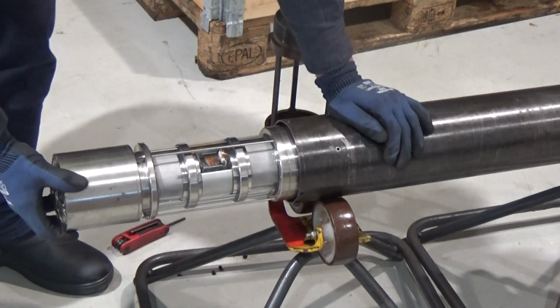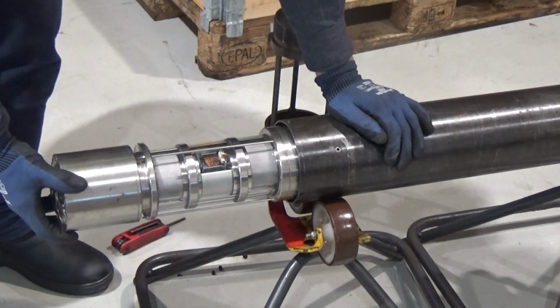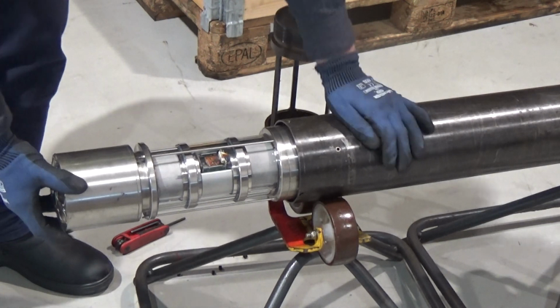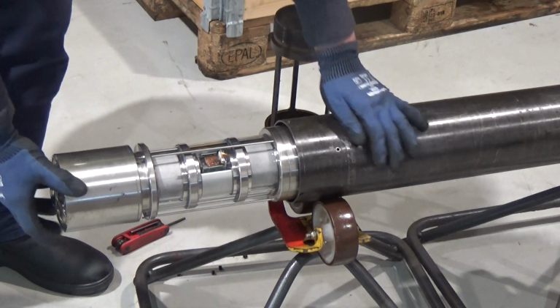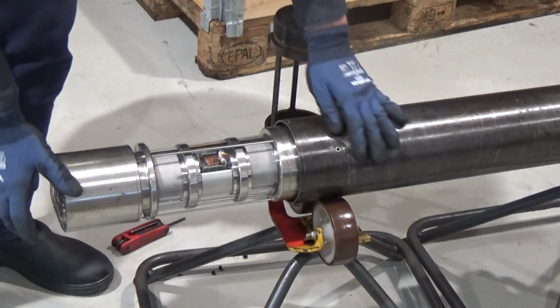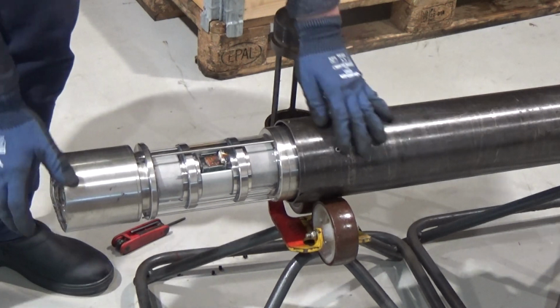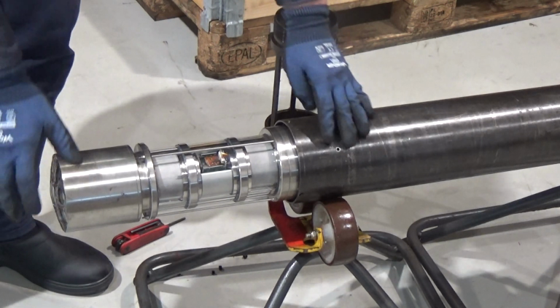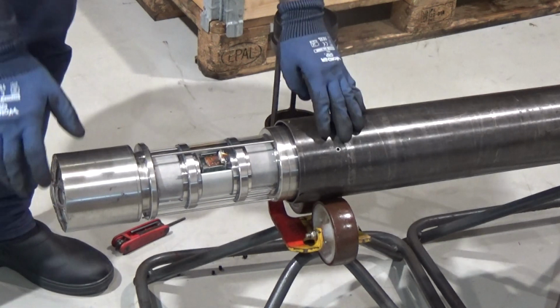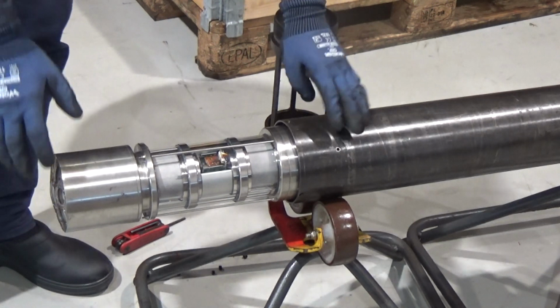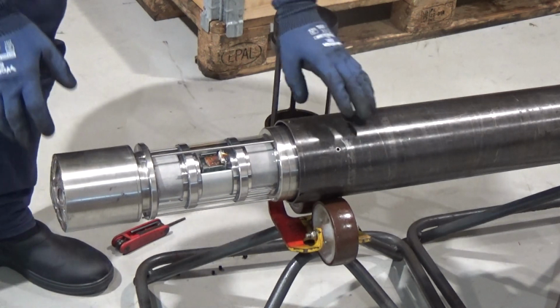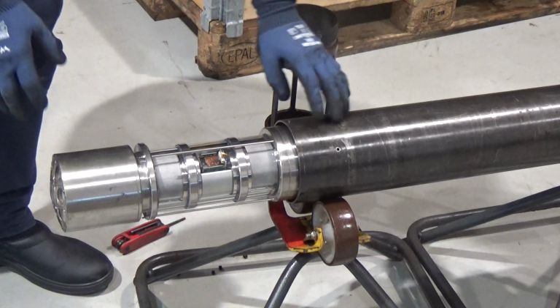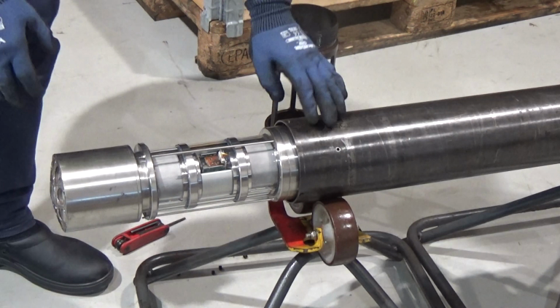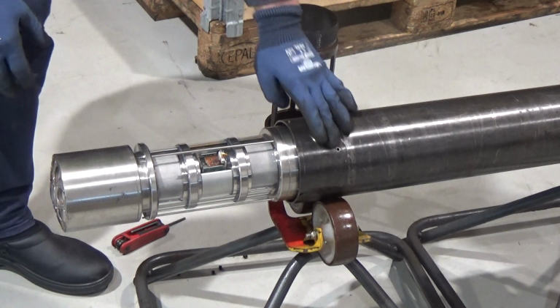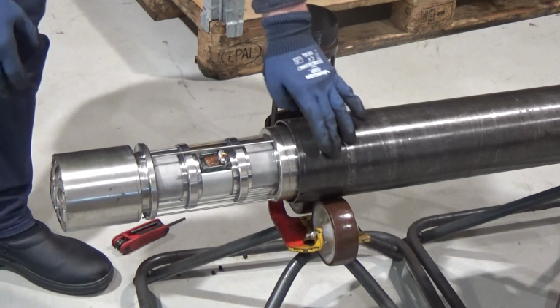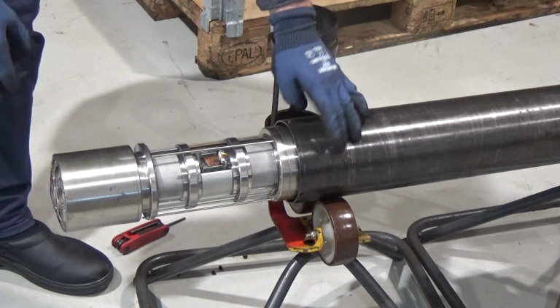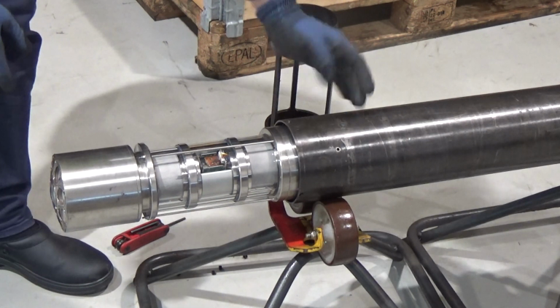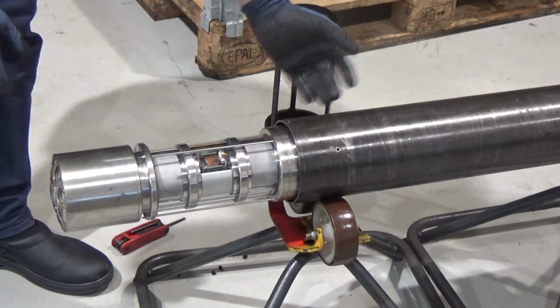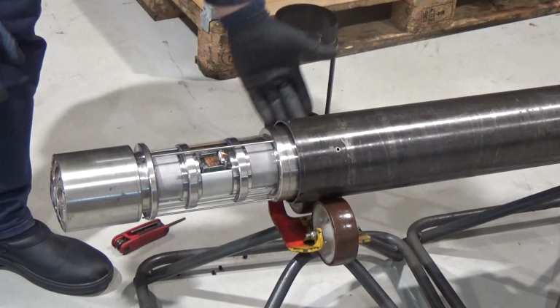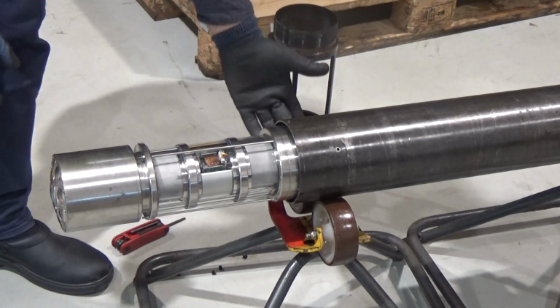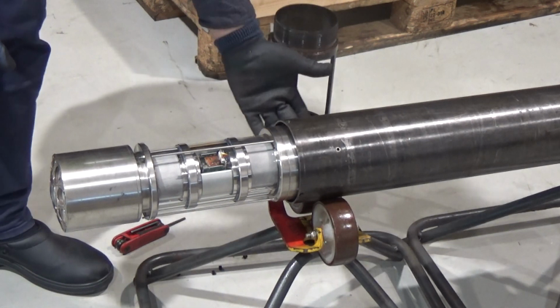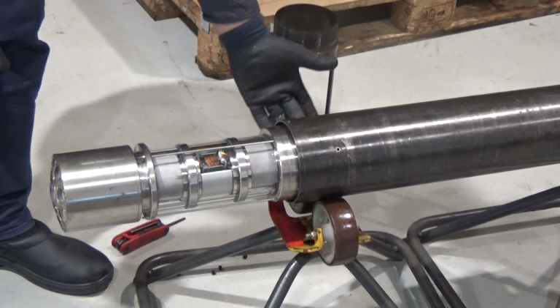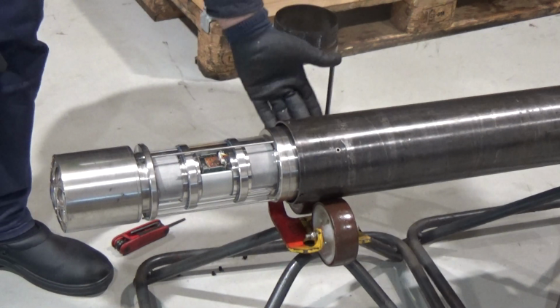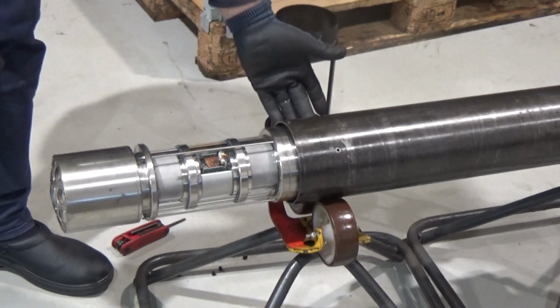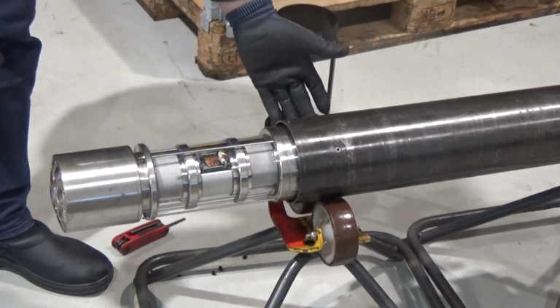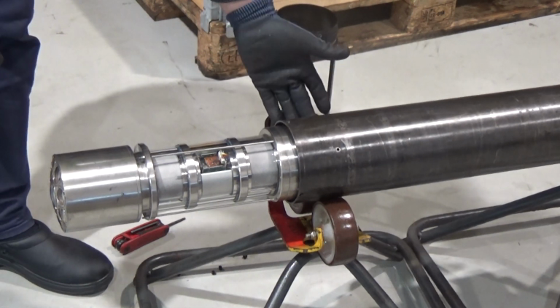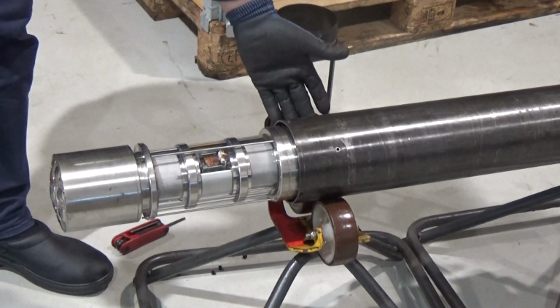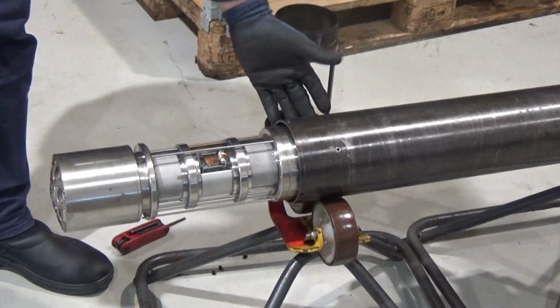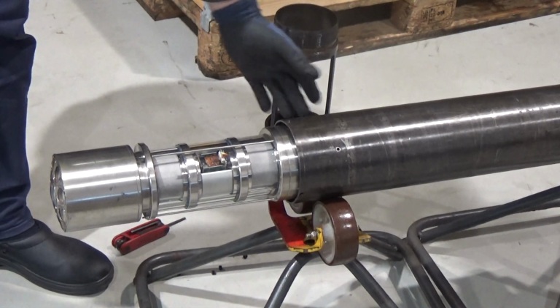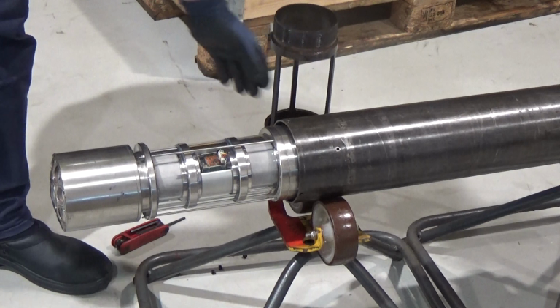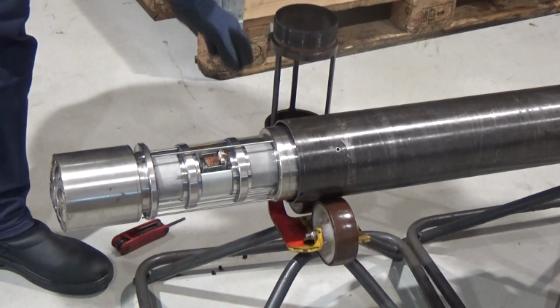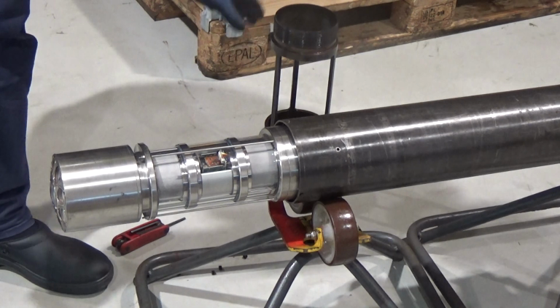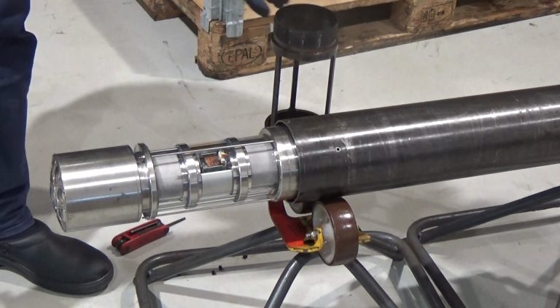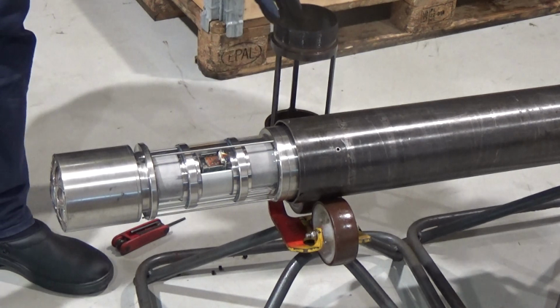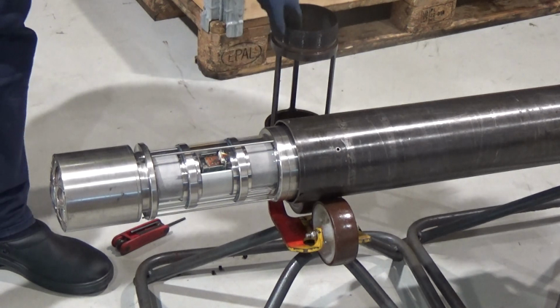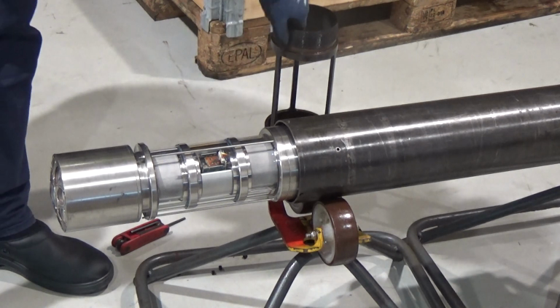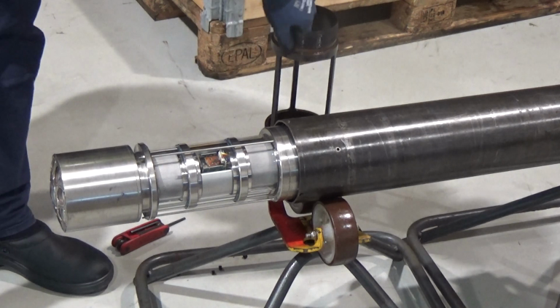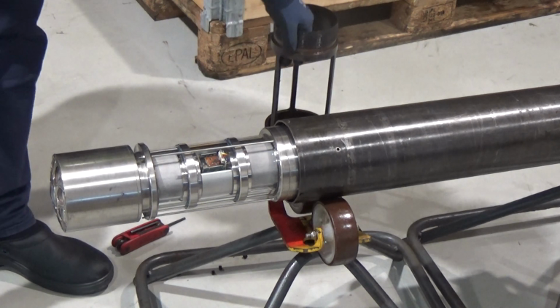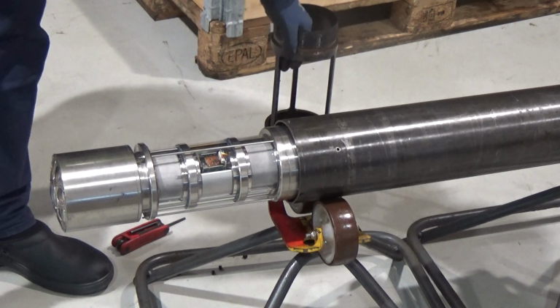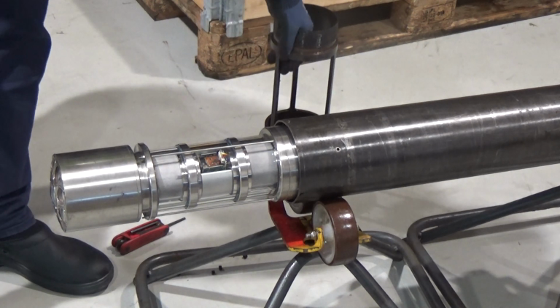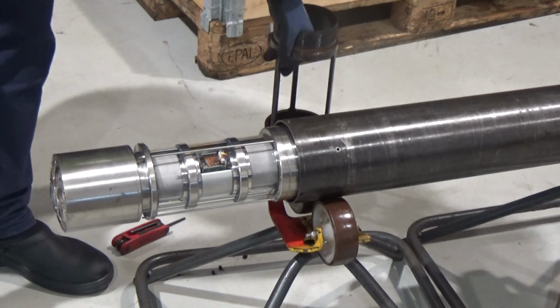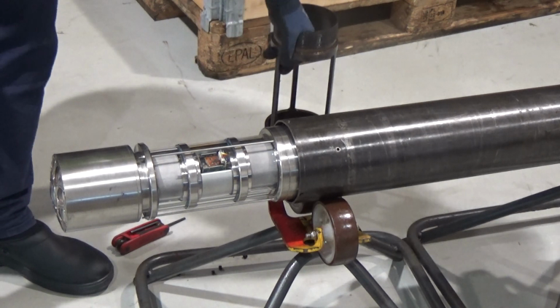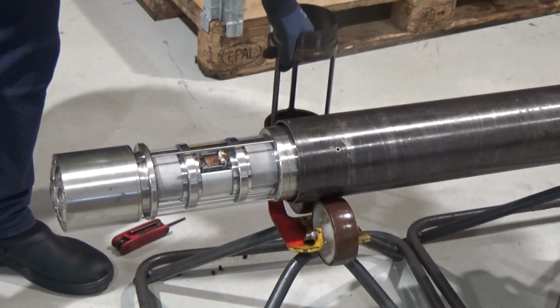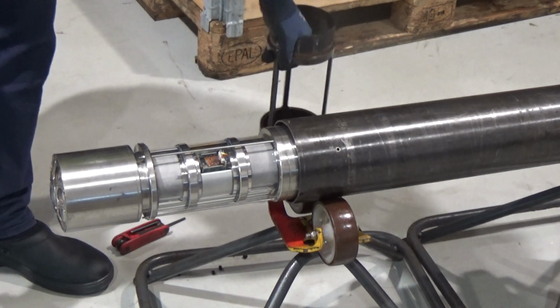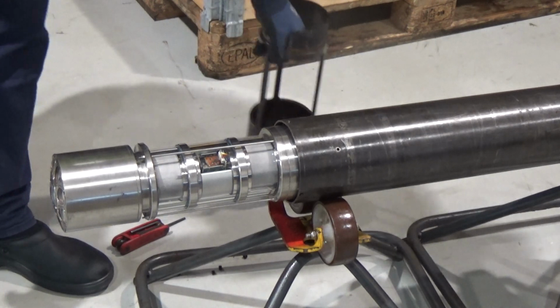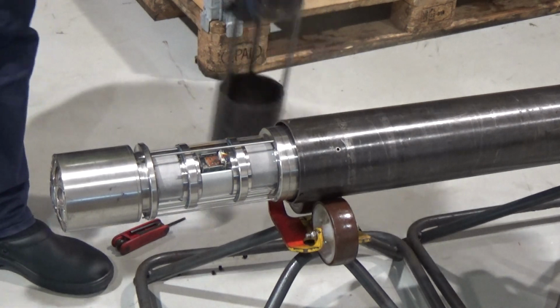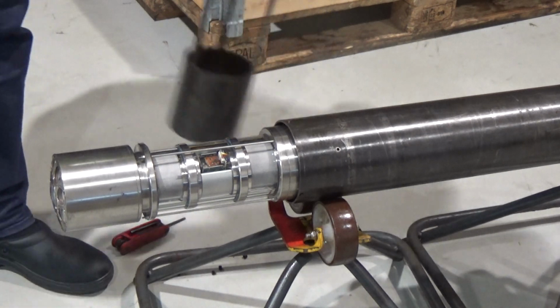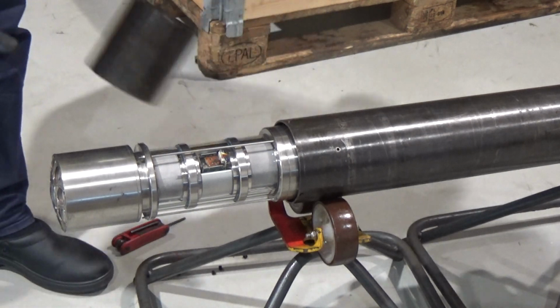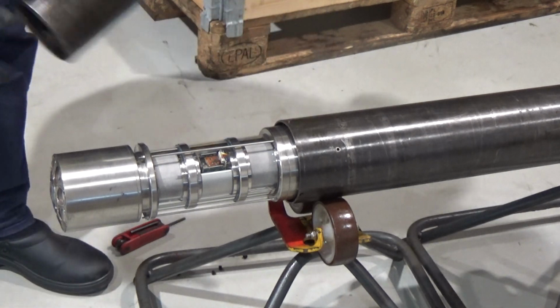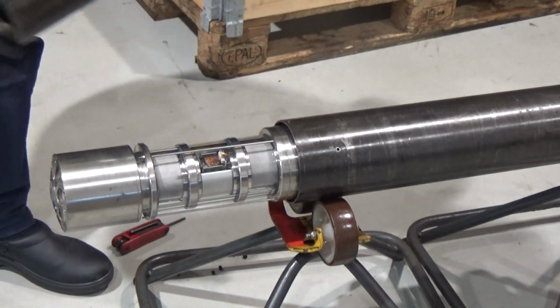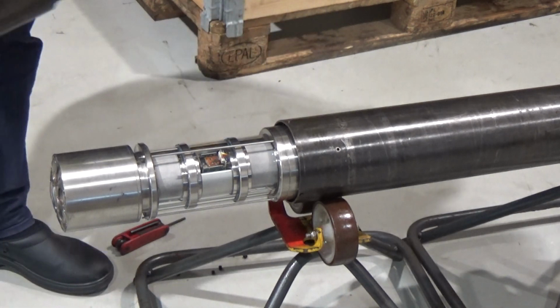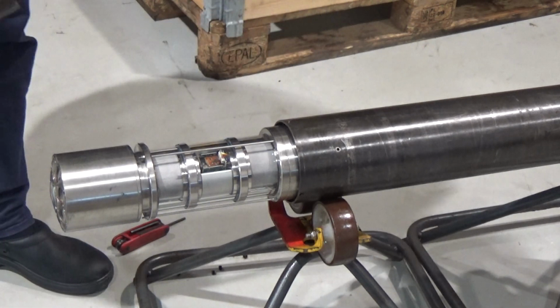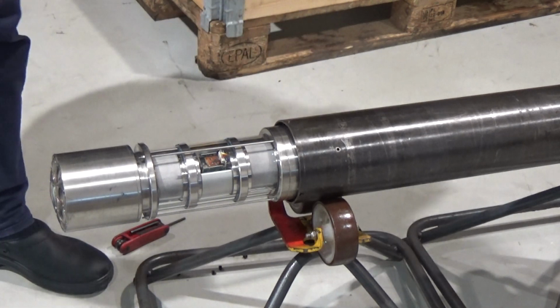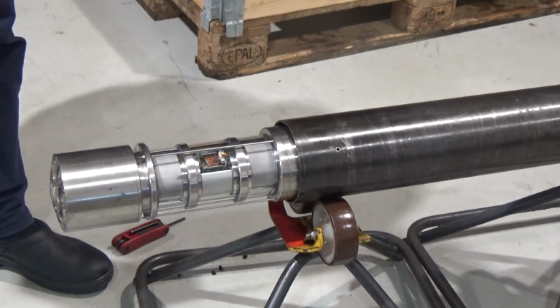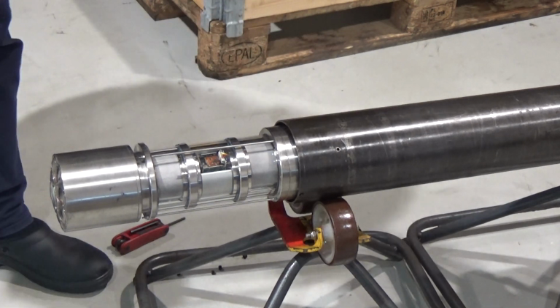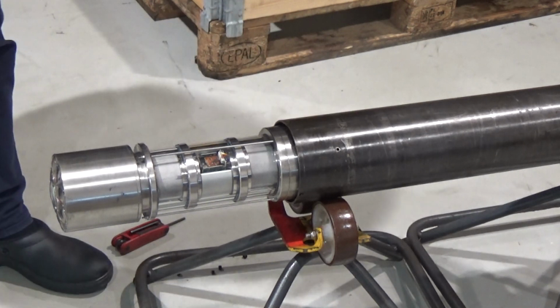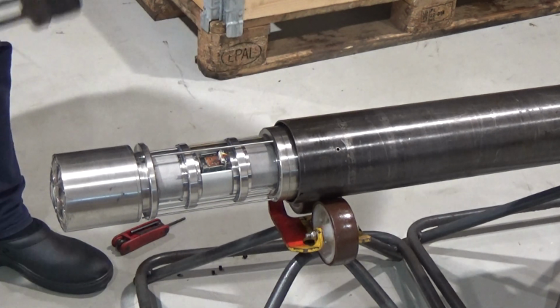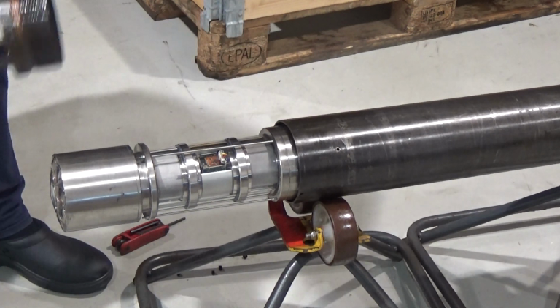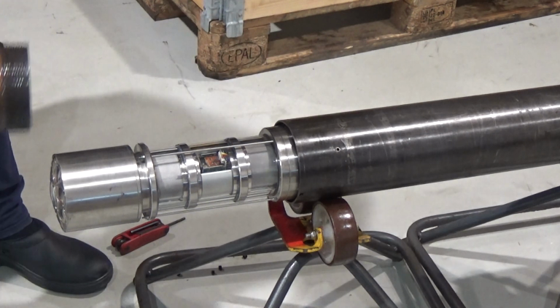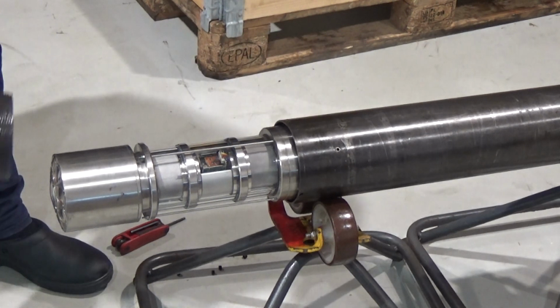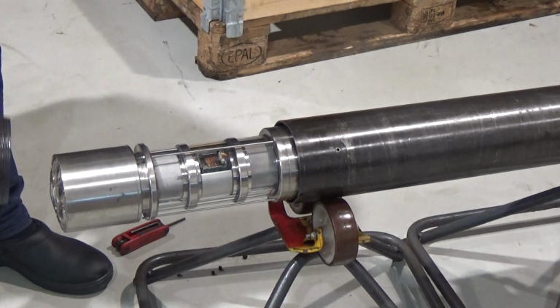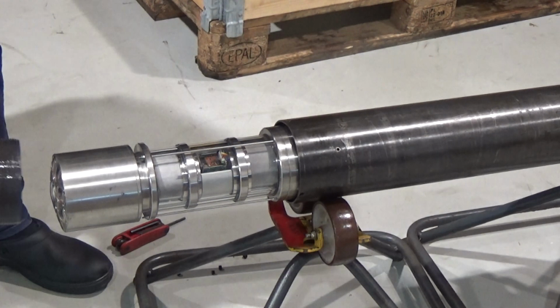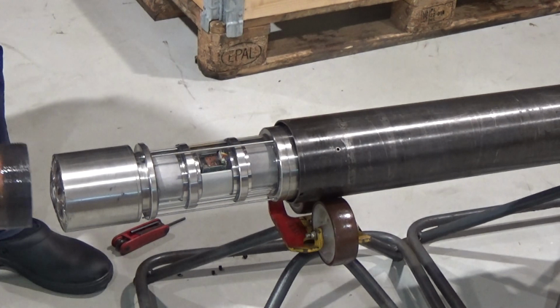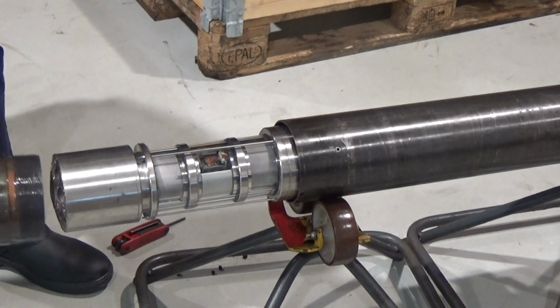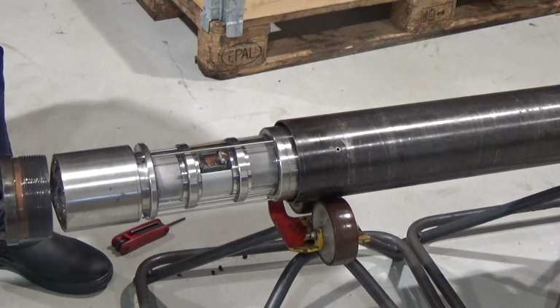Before you tighten up the other screws, you will connect the cage on again.